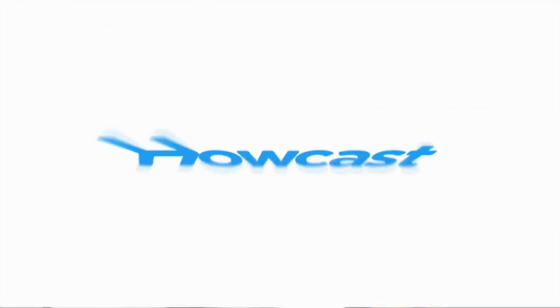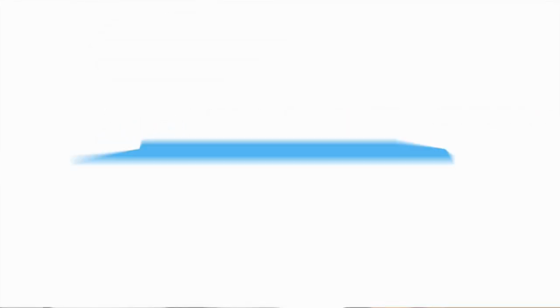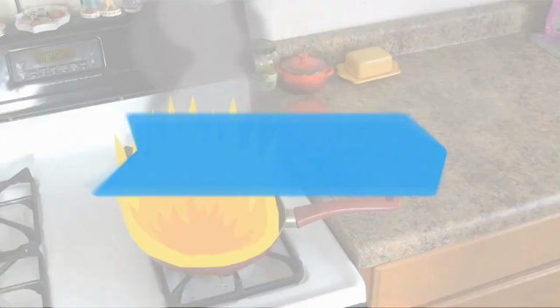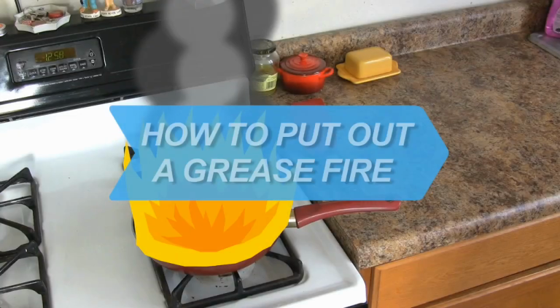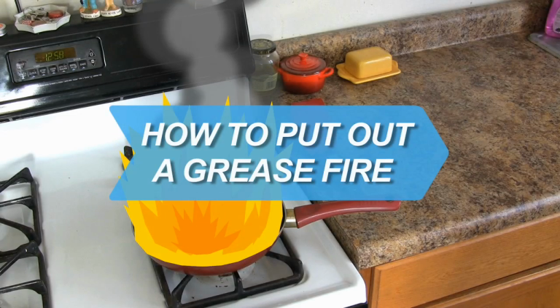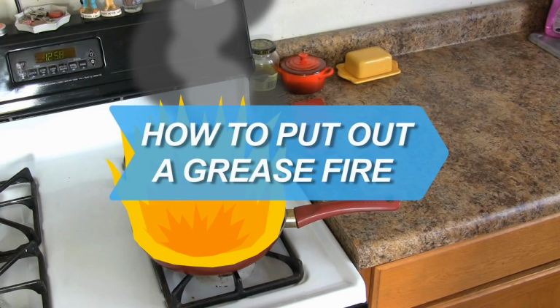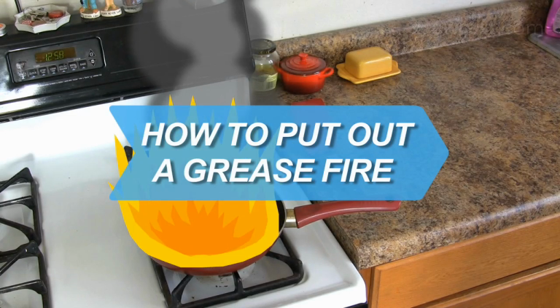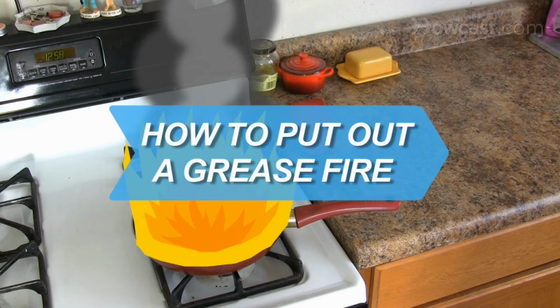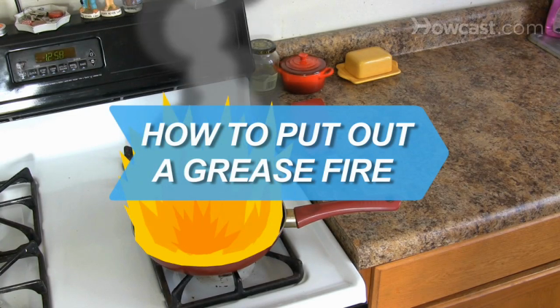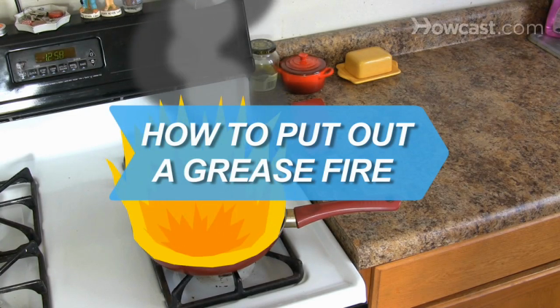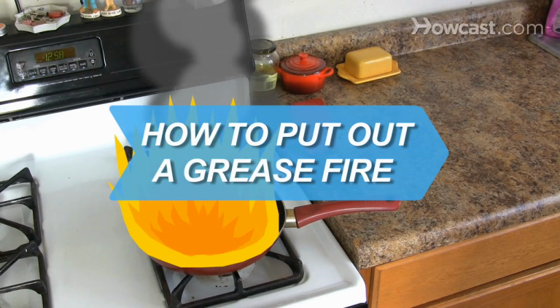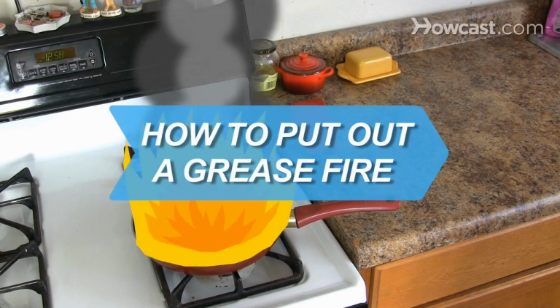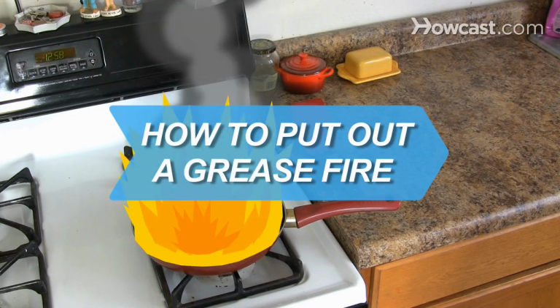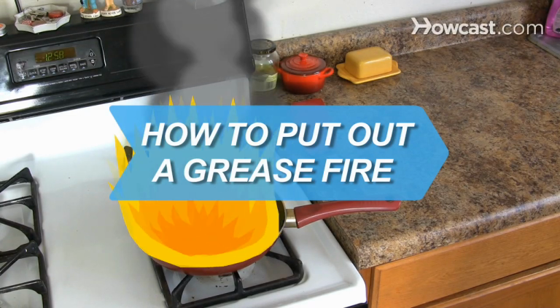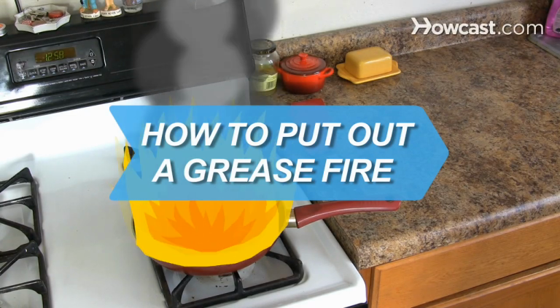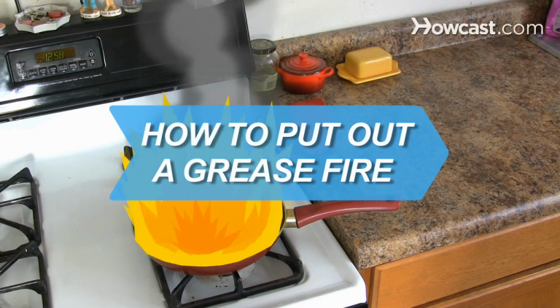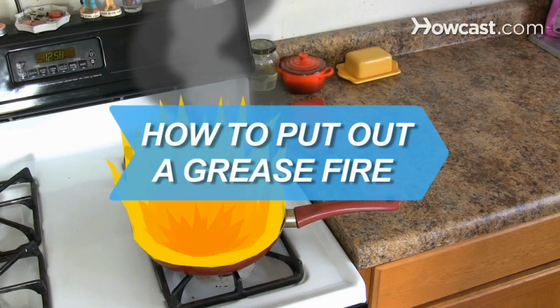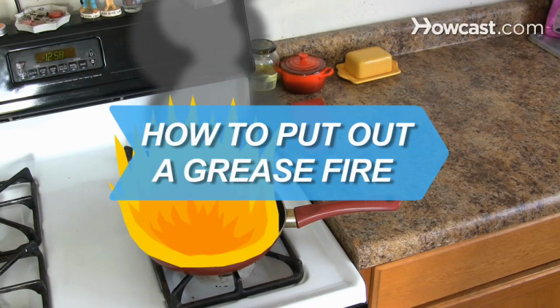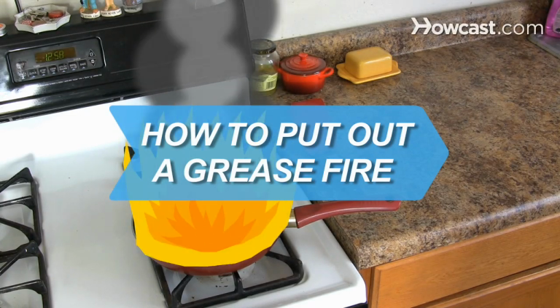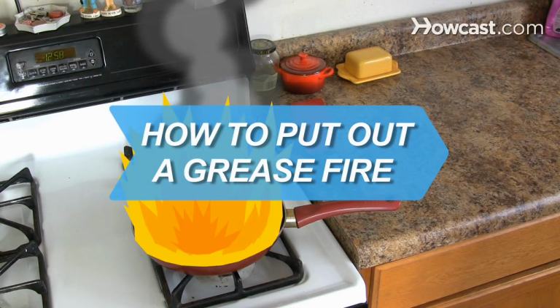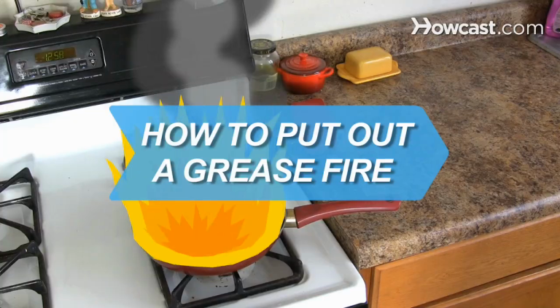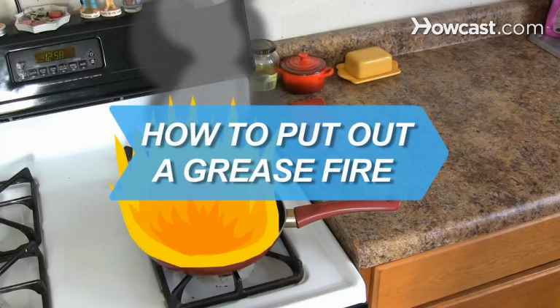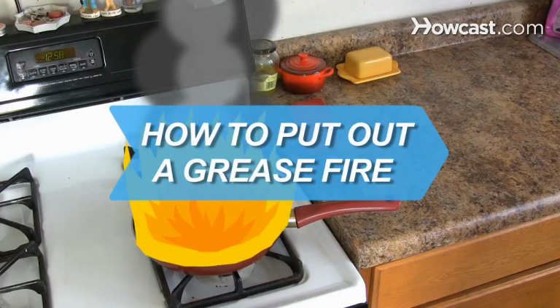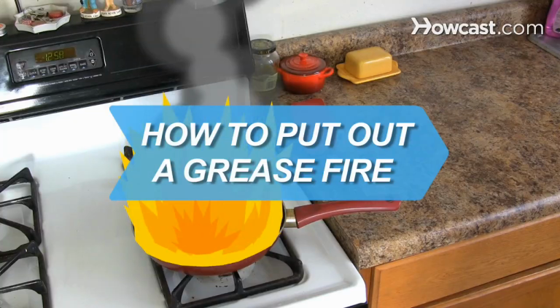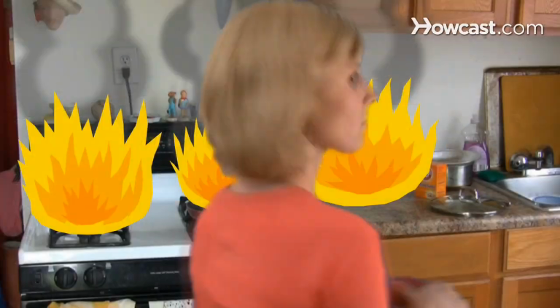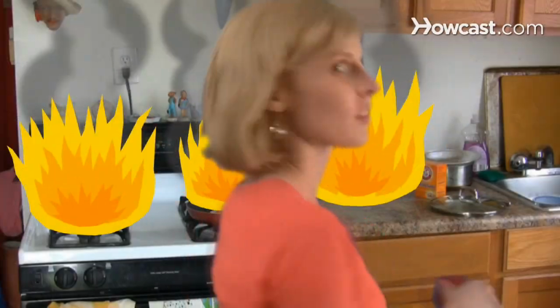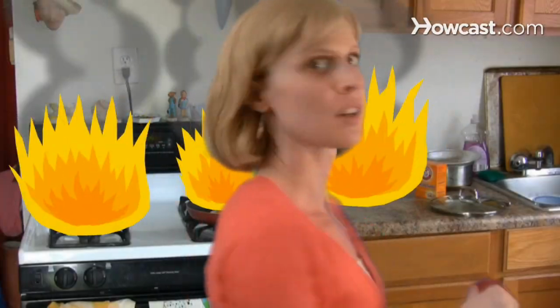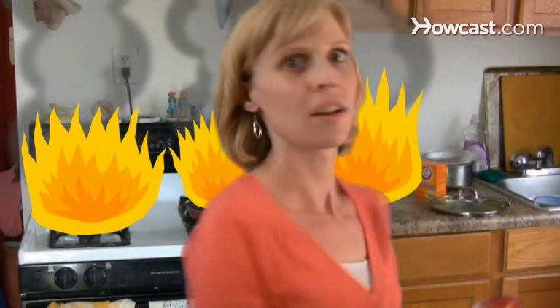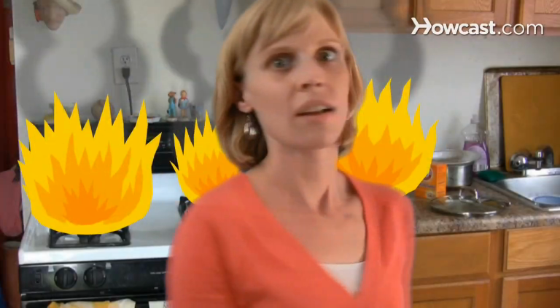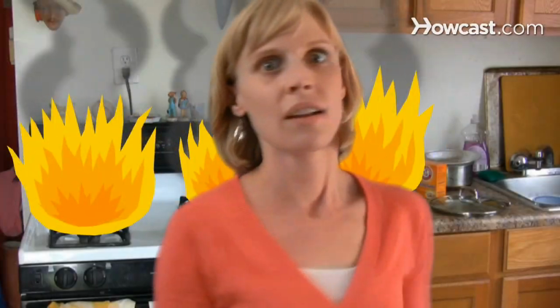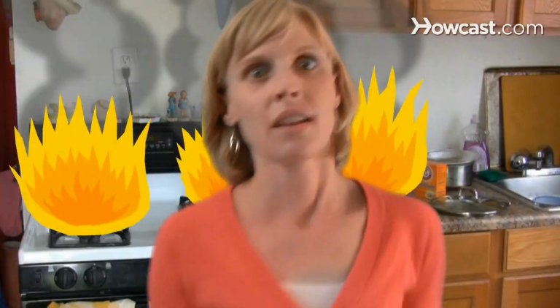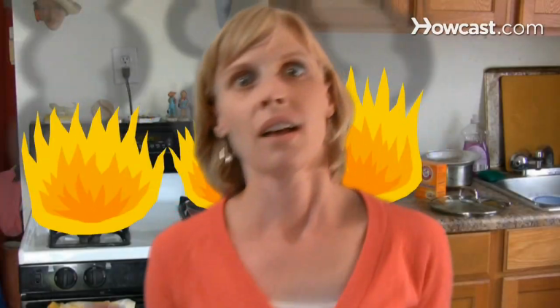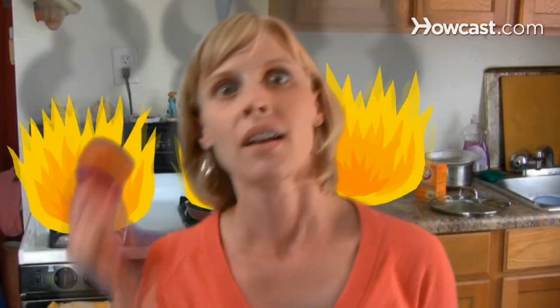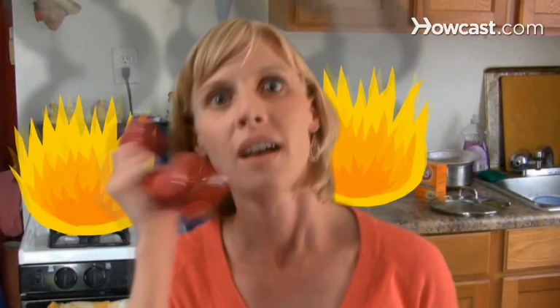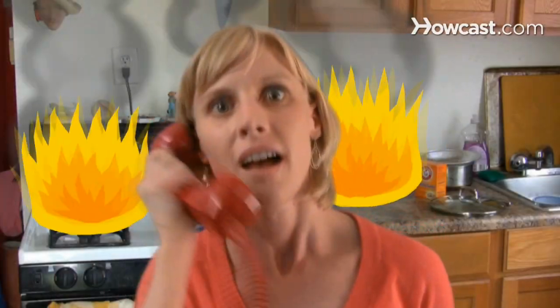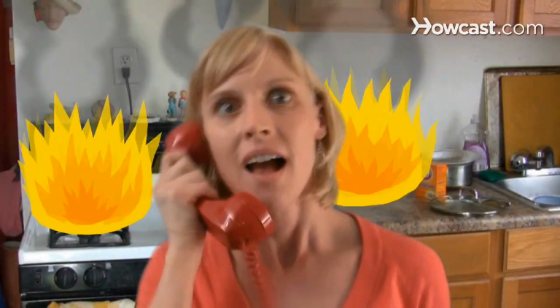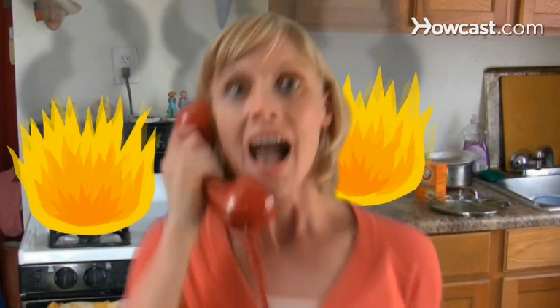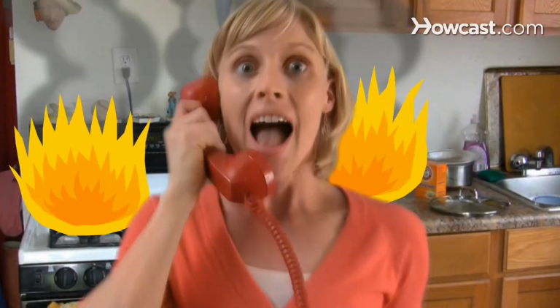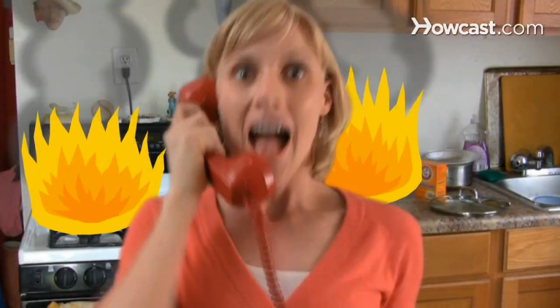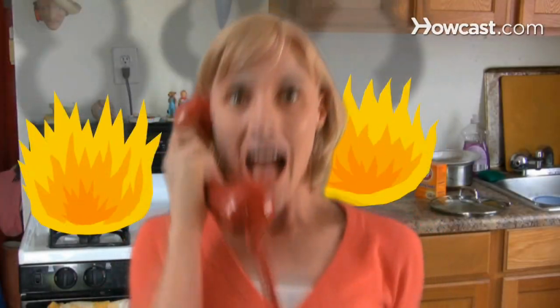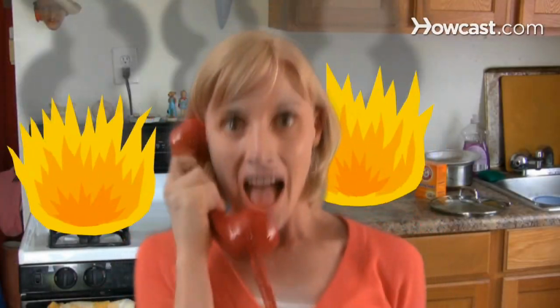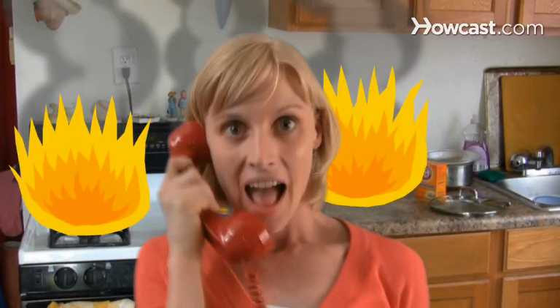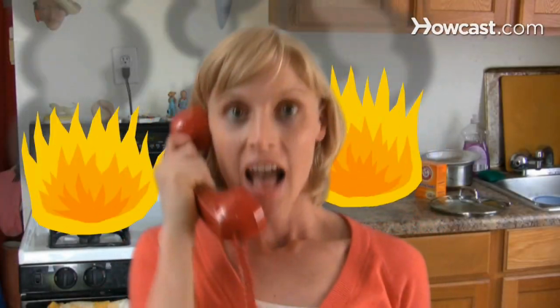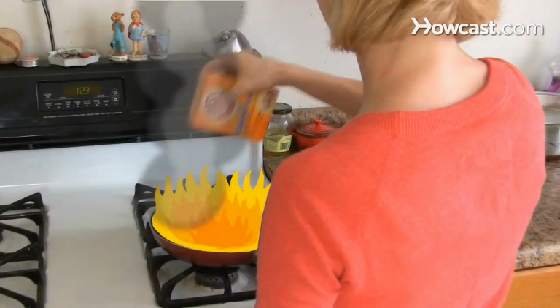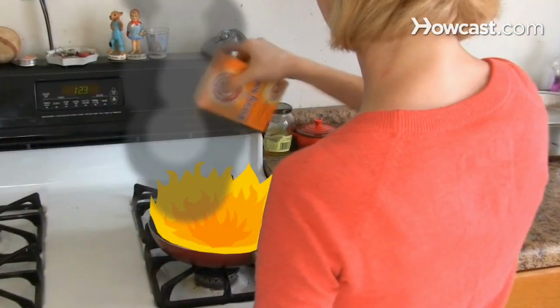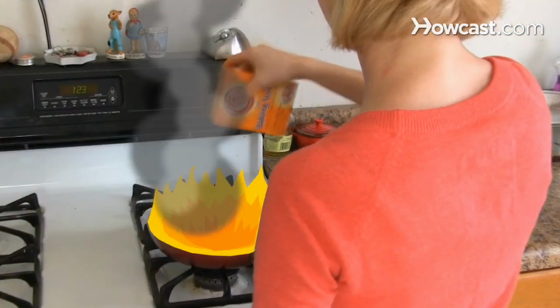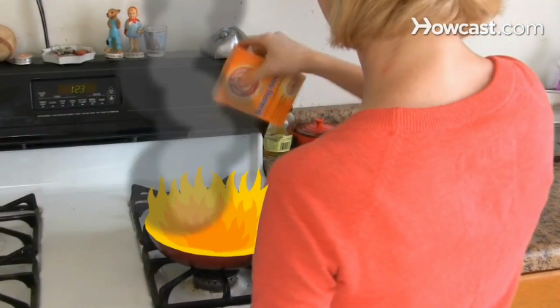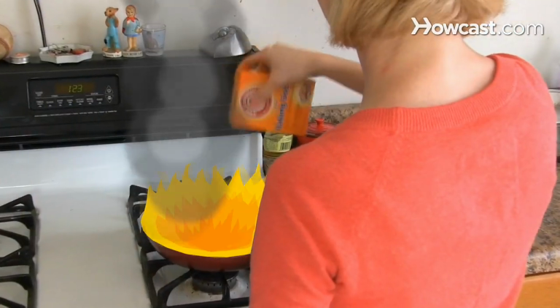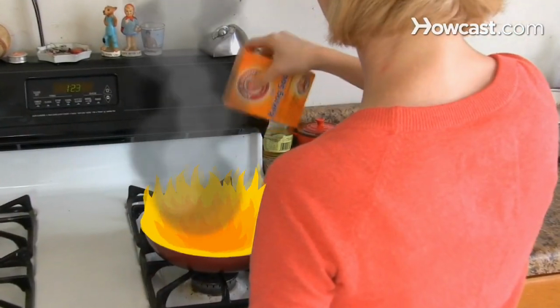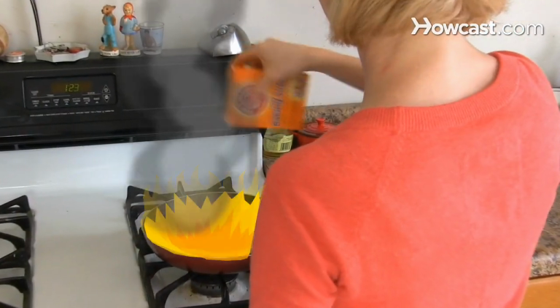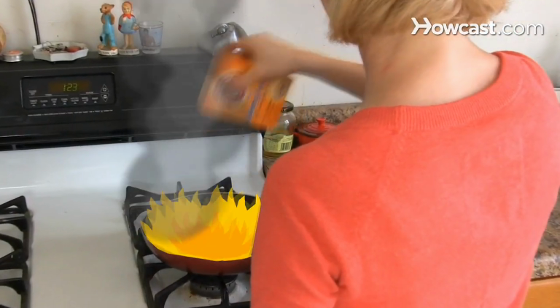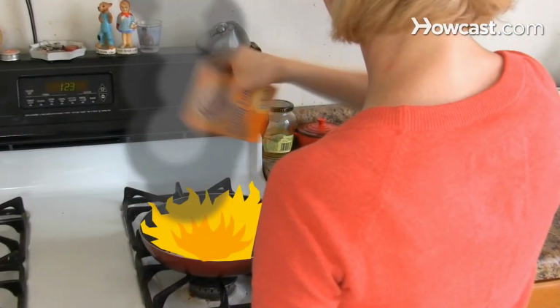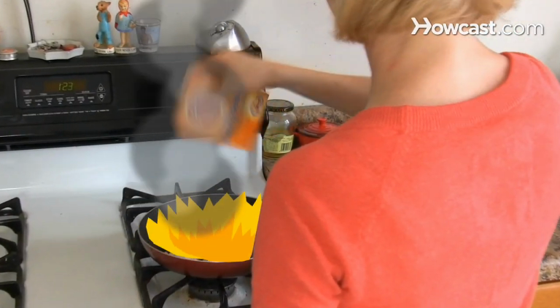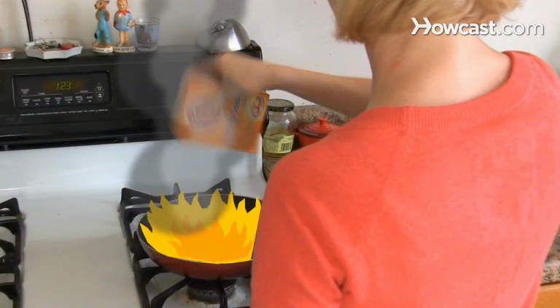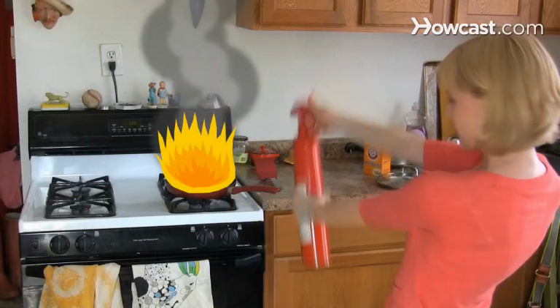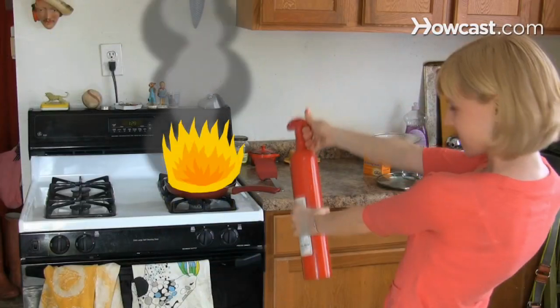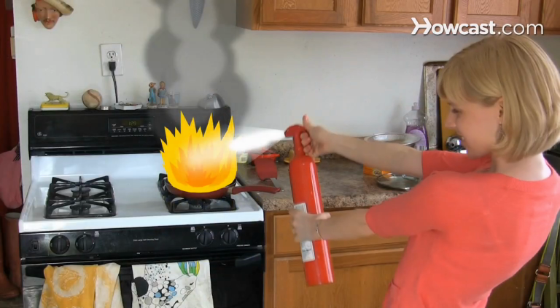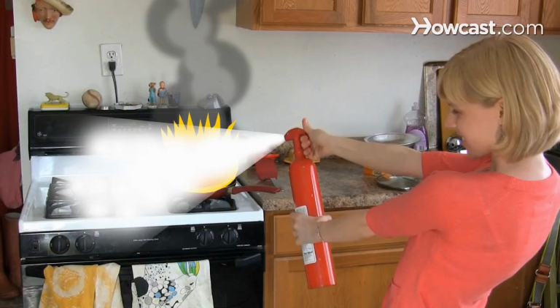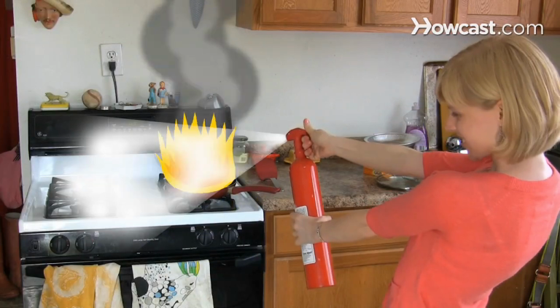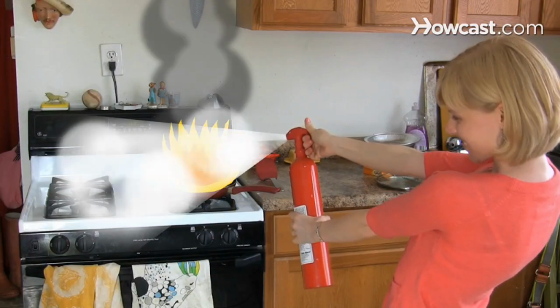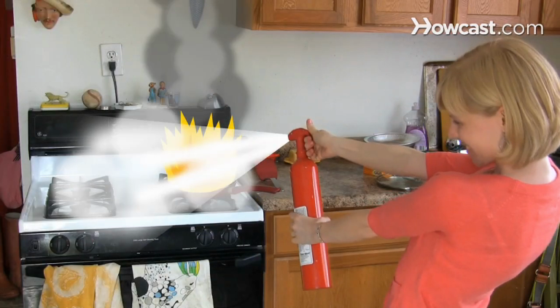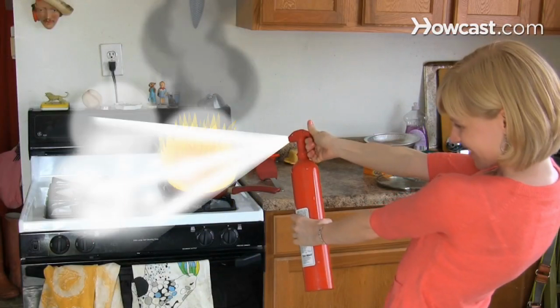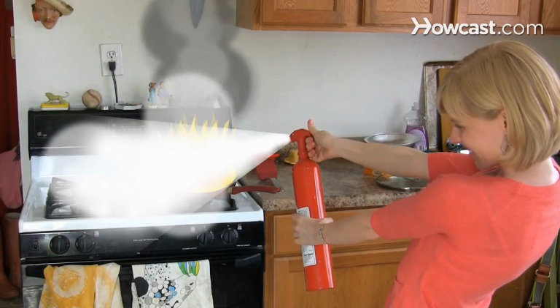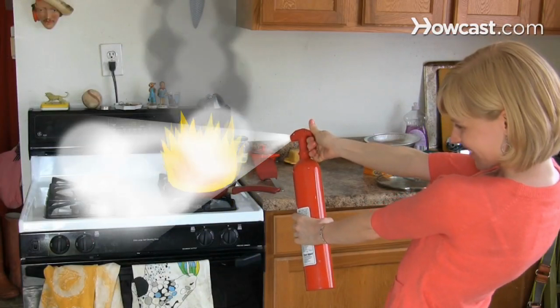How to Put Out a Grease Fire. A grease fire can escalate quickly. Follow these safety steps to douse the flames.